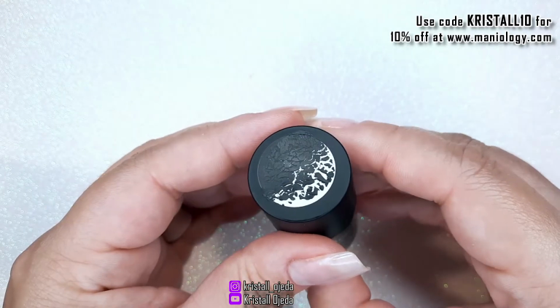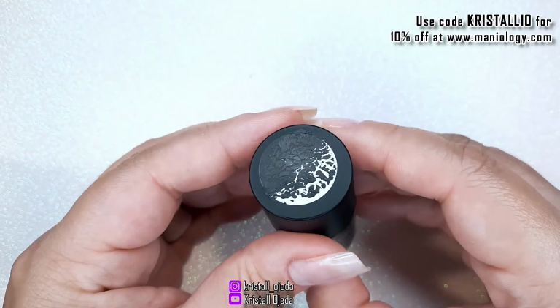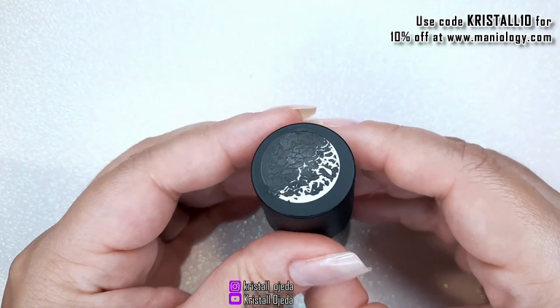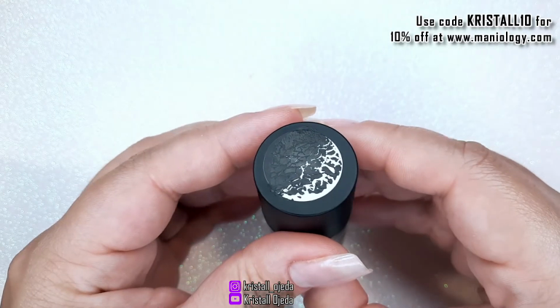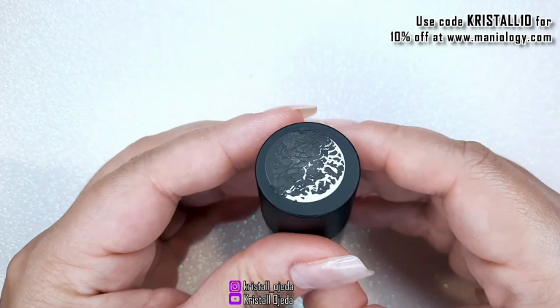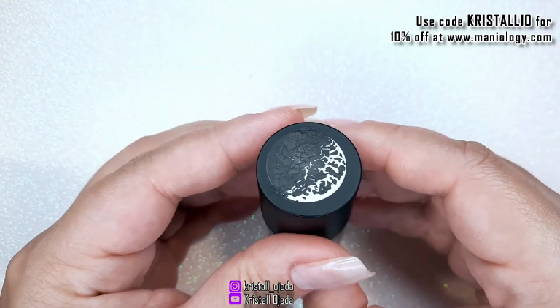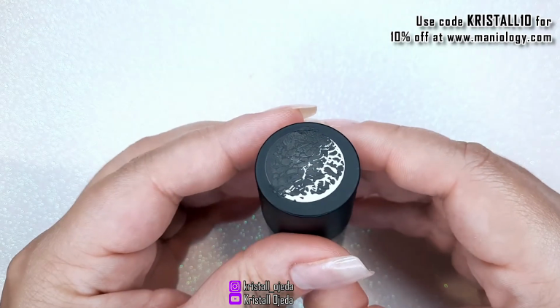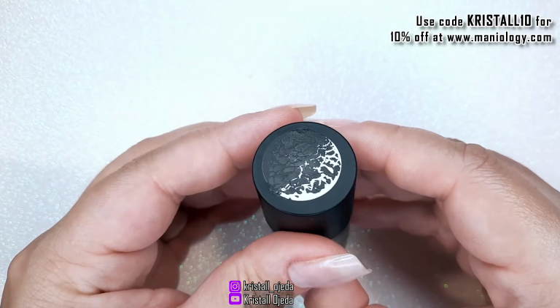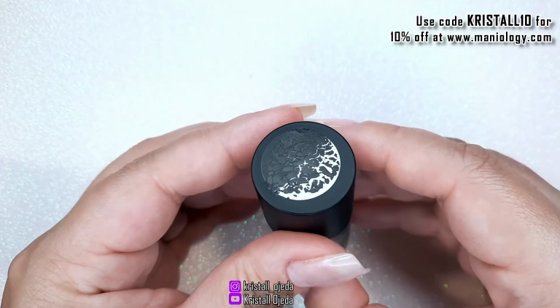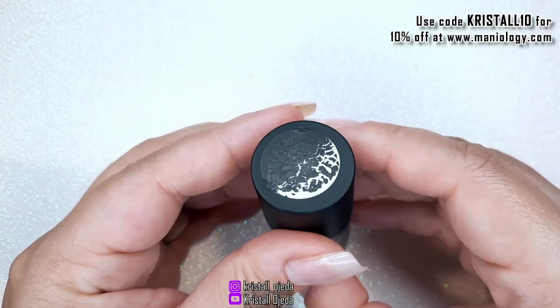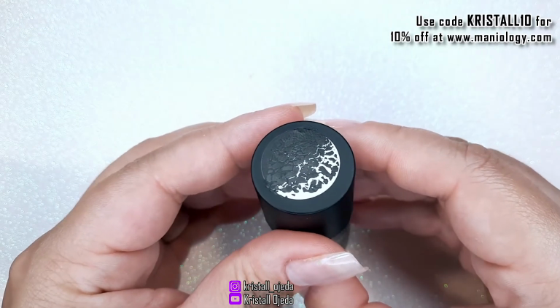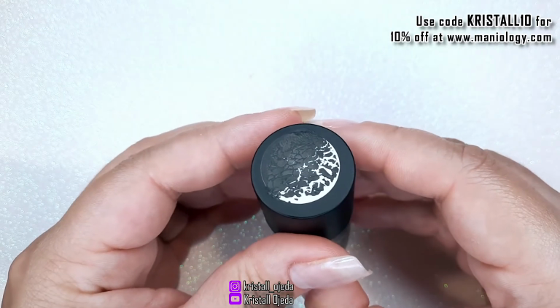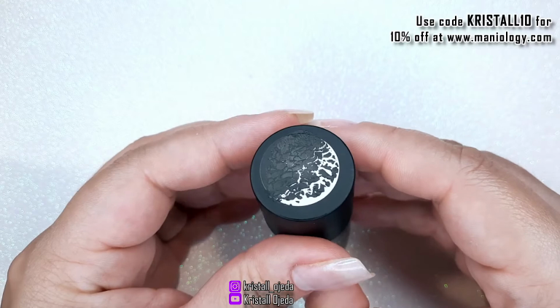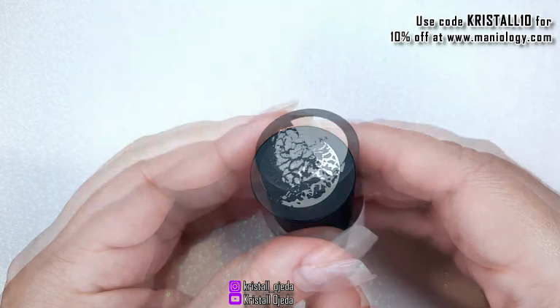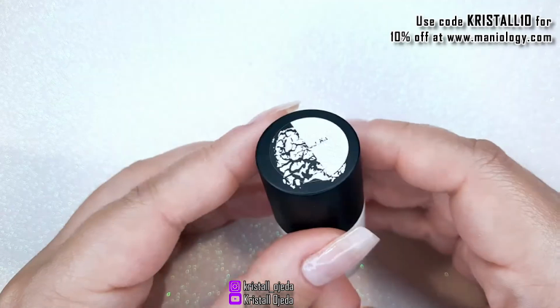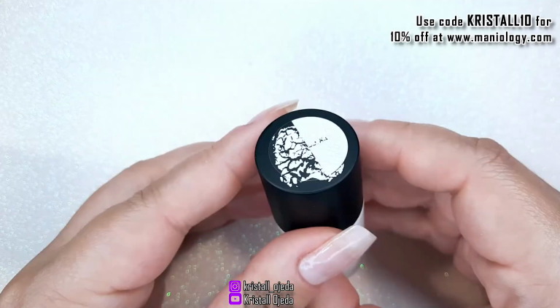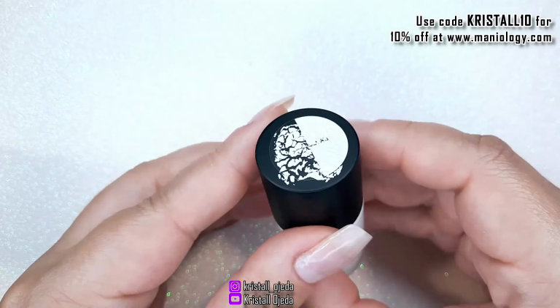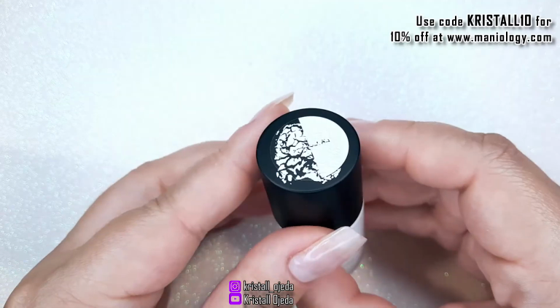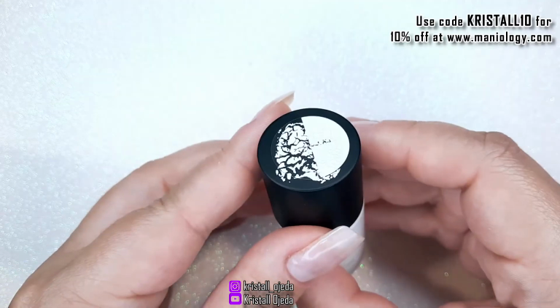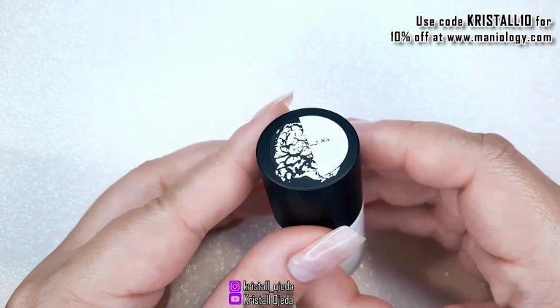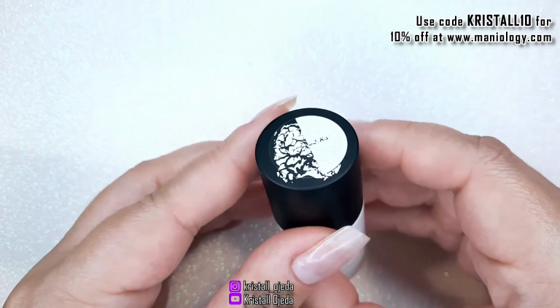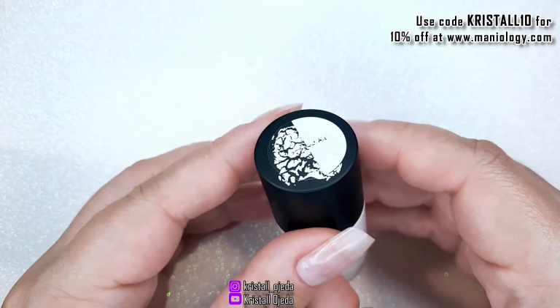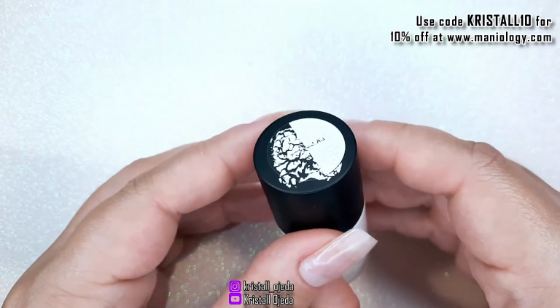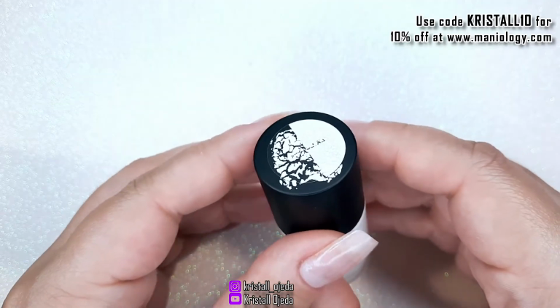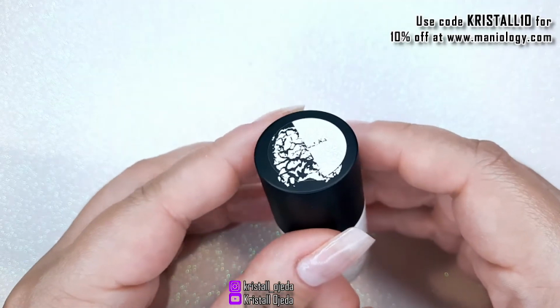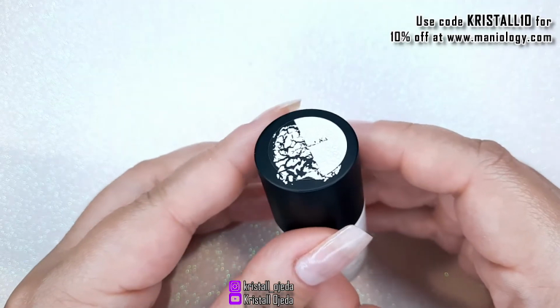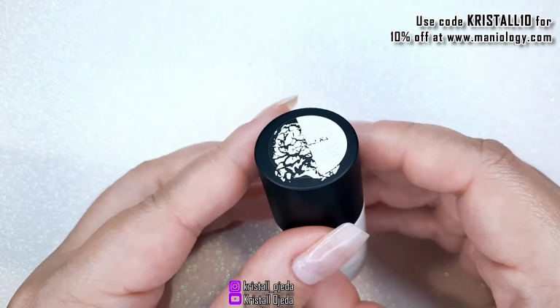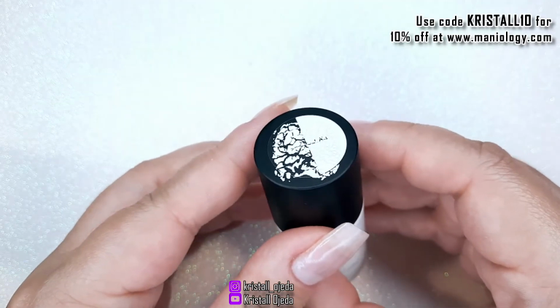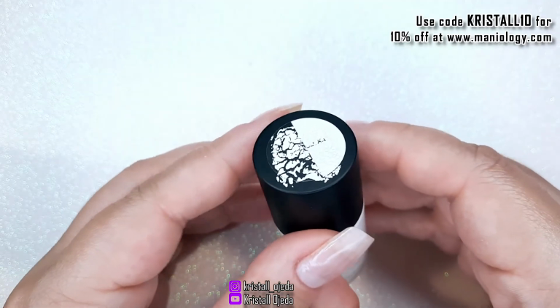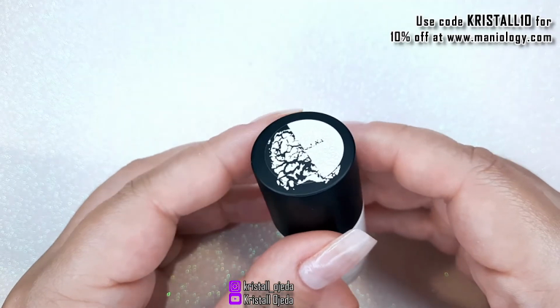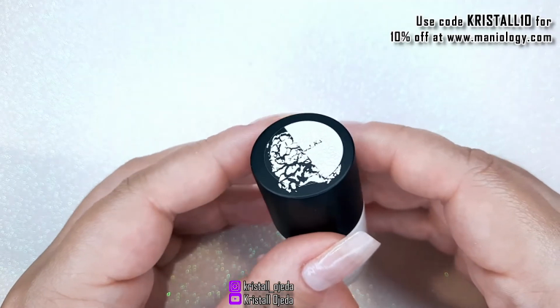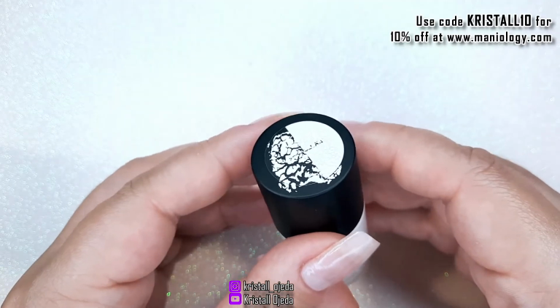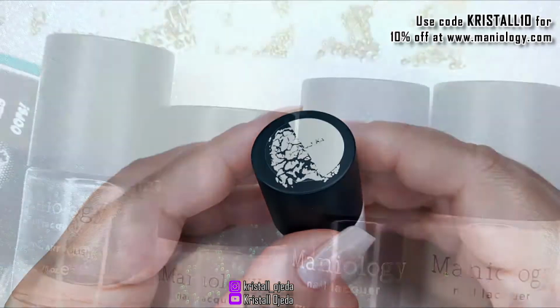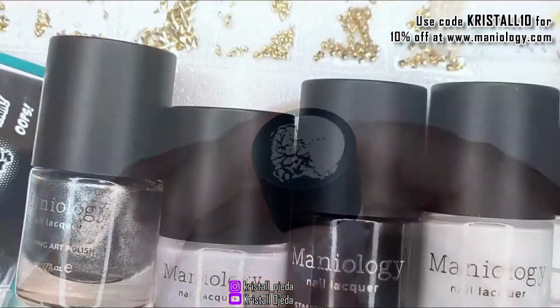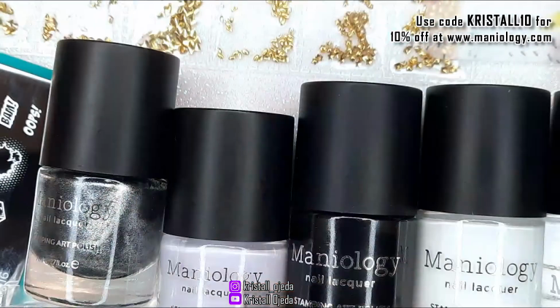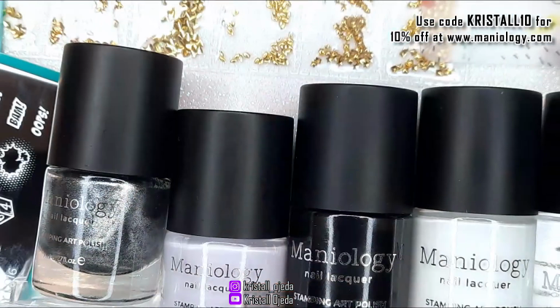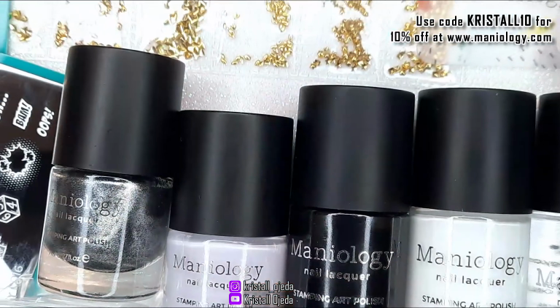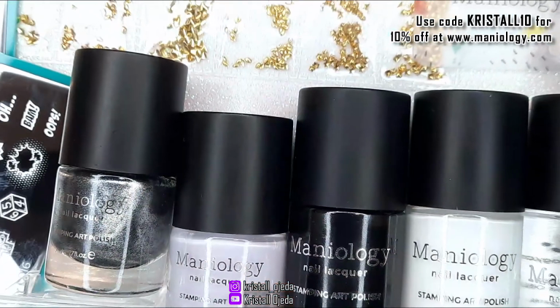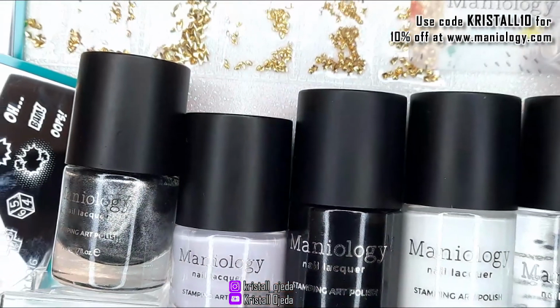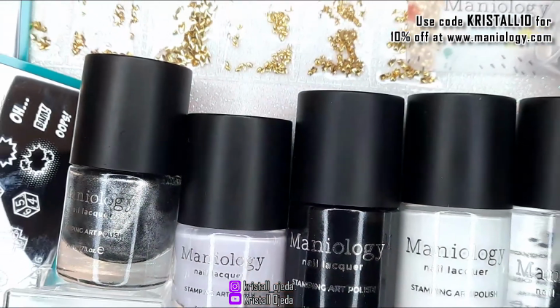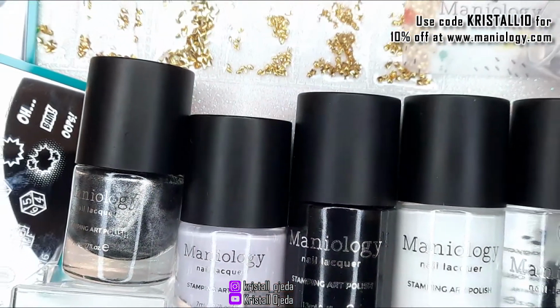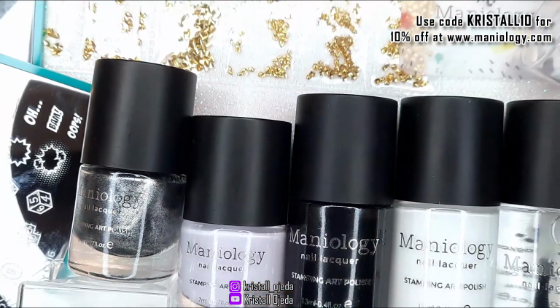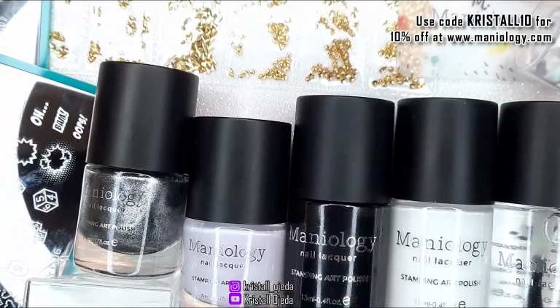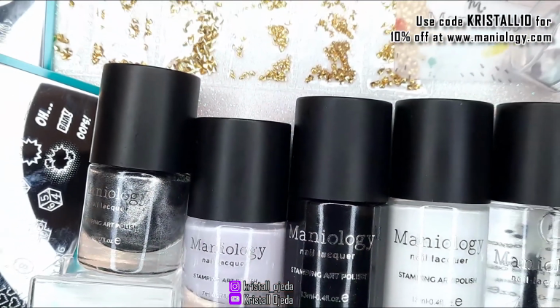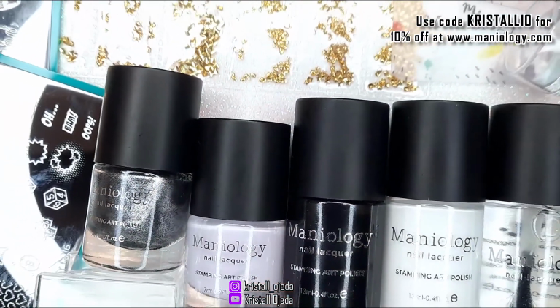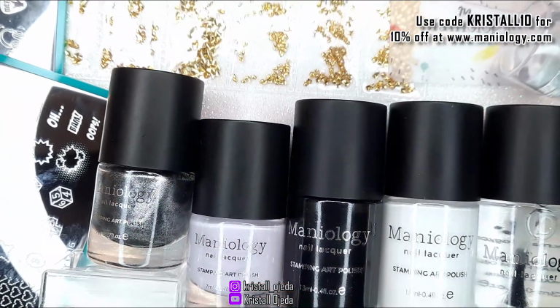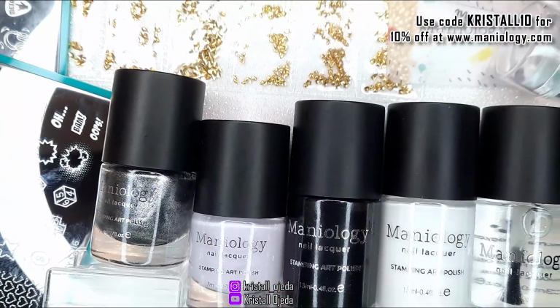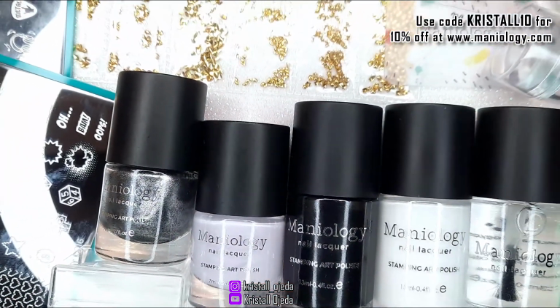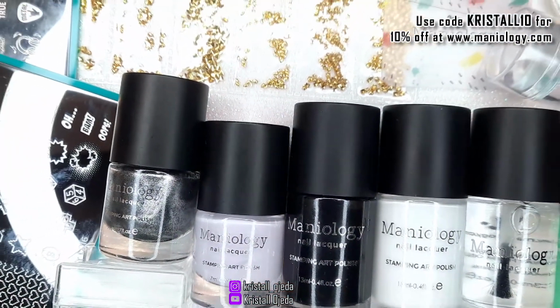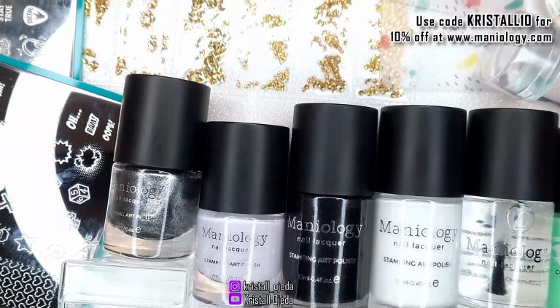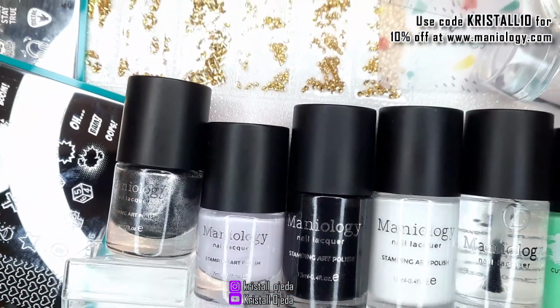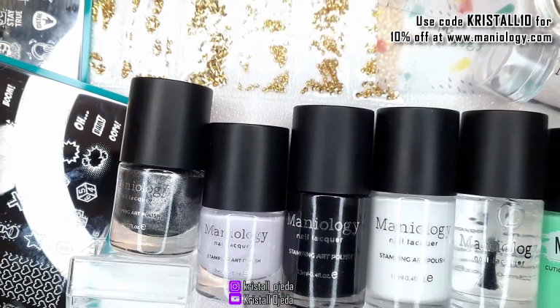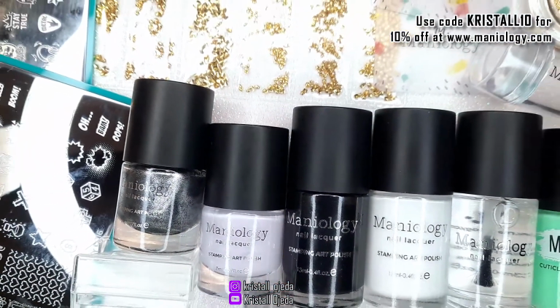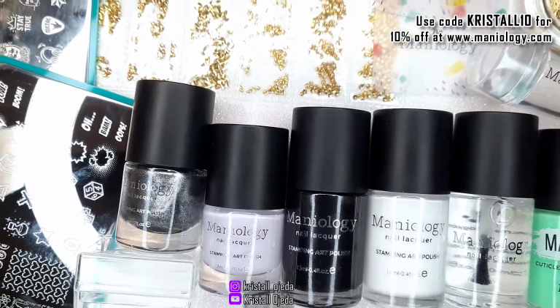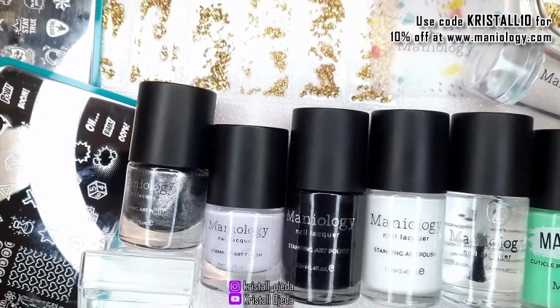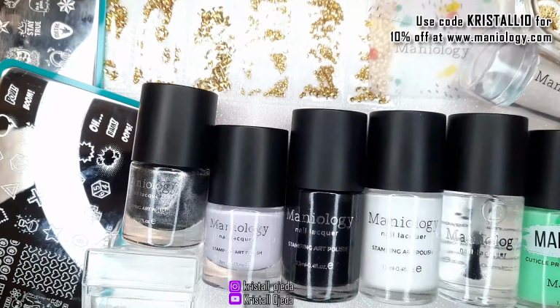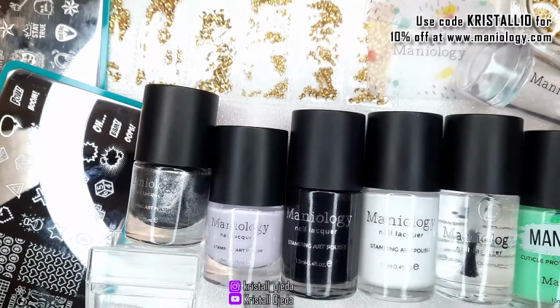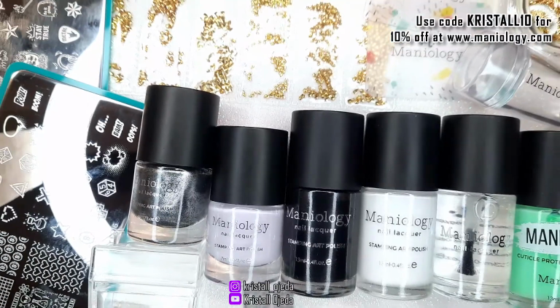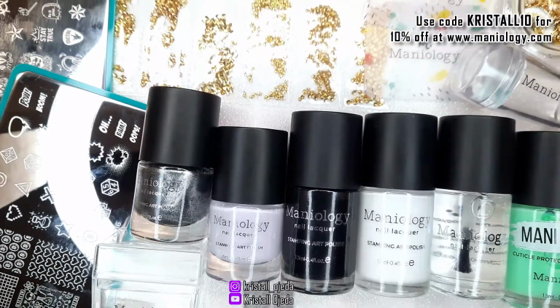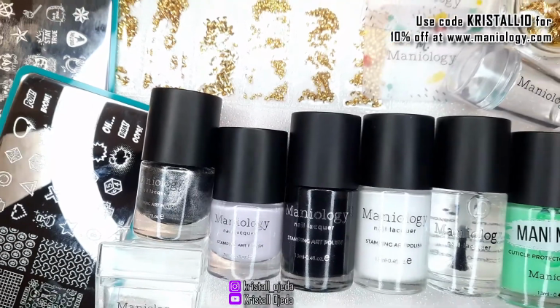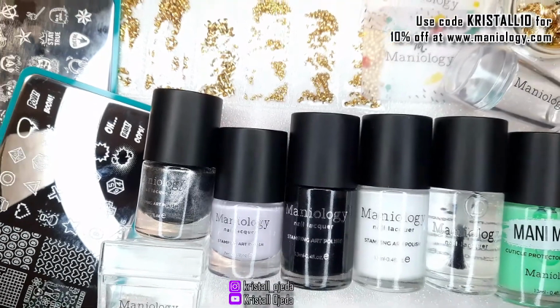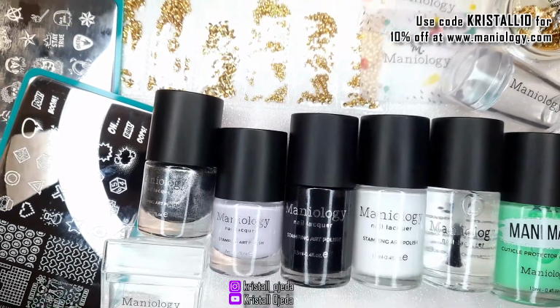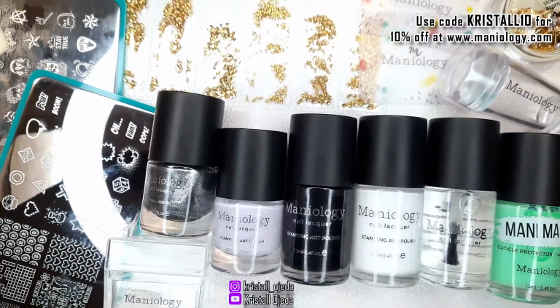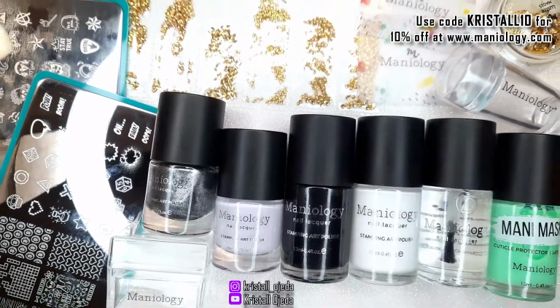You can also use my code CRYSTAL10 for 10% off at Mineology.com. Thank you for watching, see you next time!